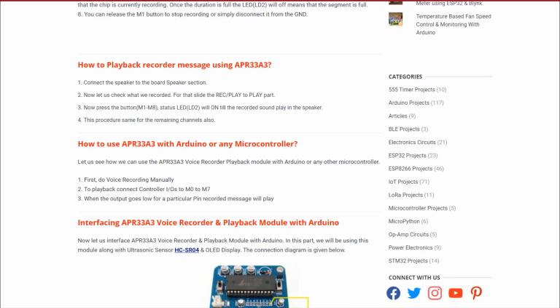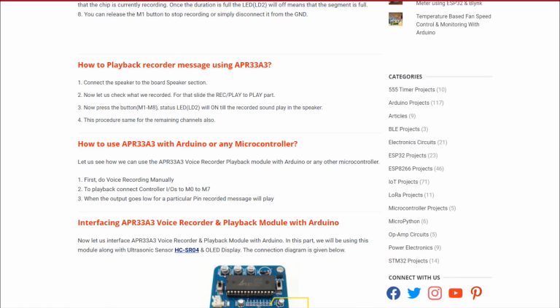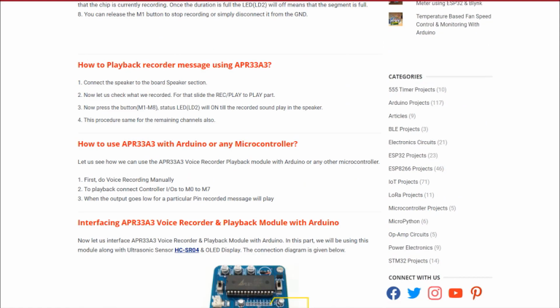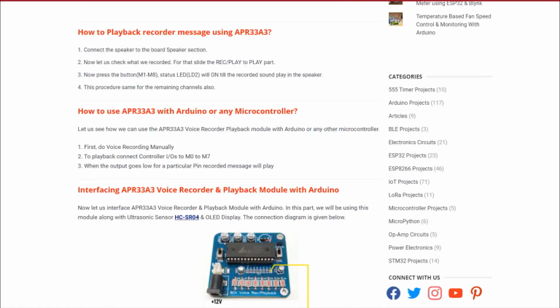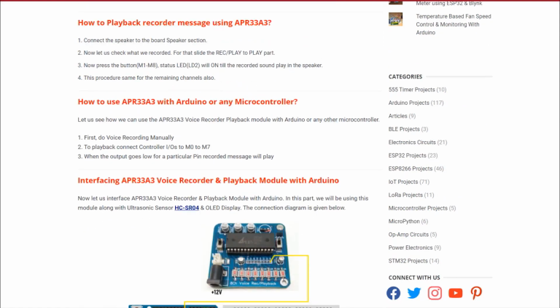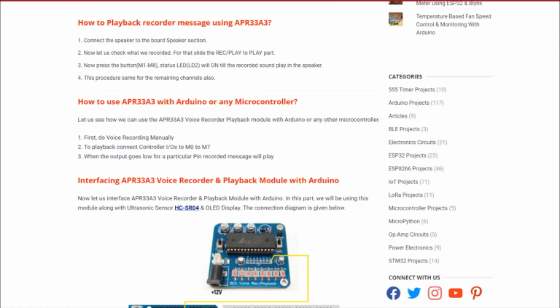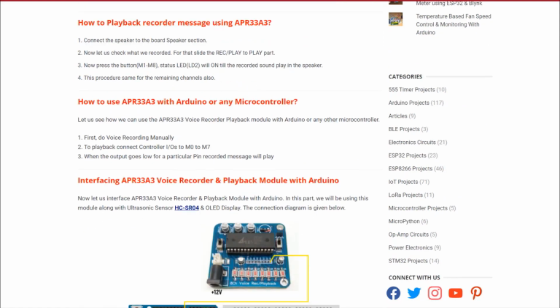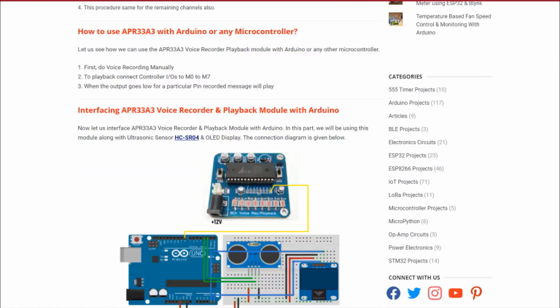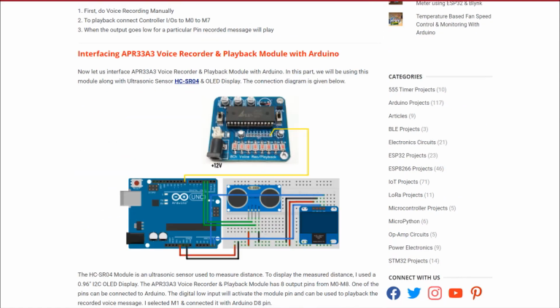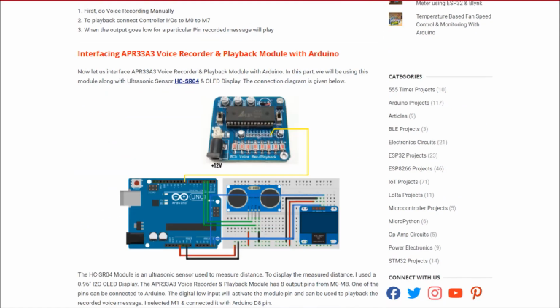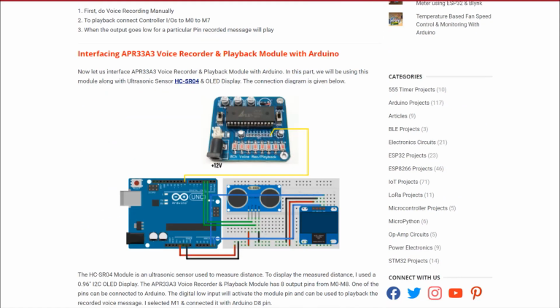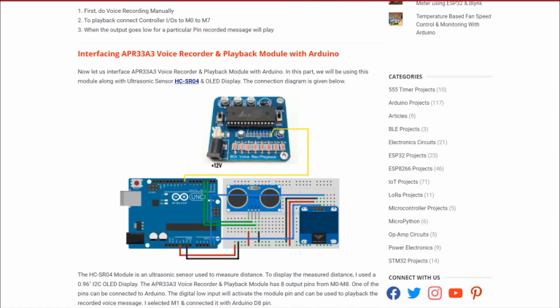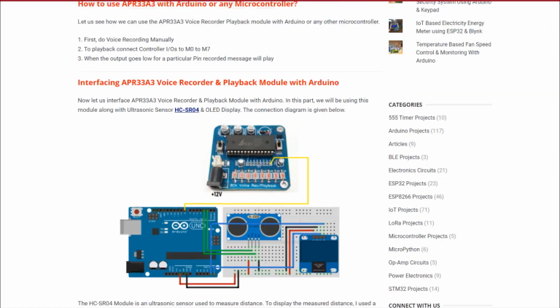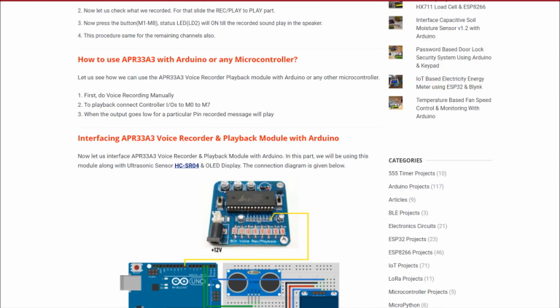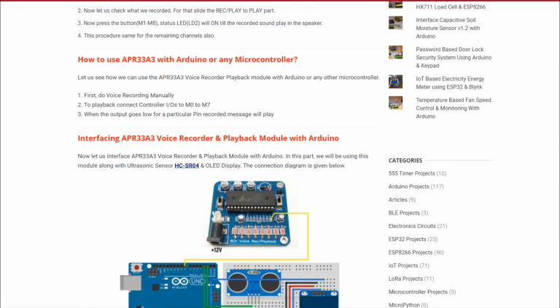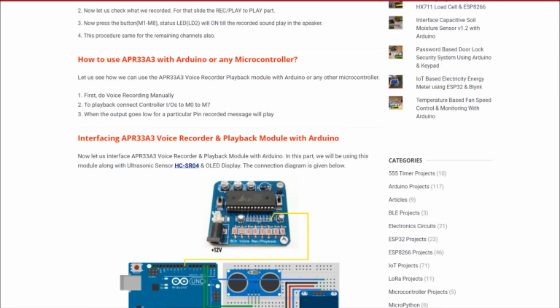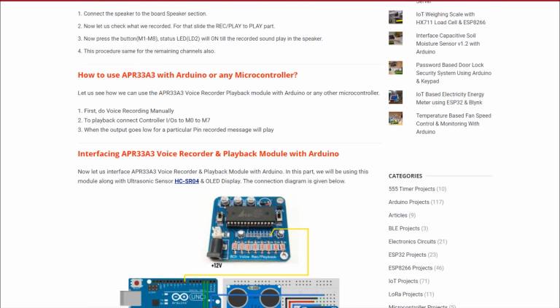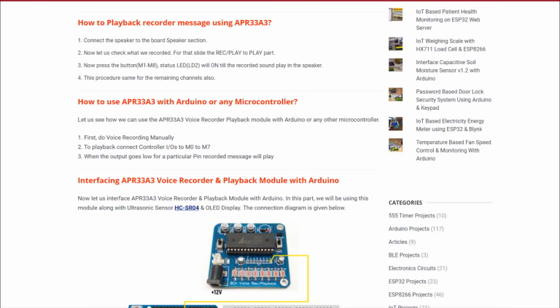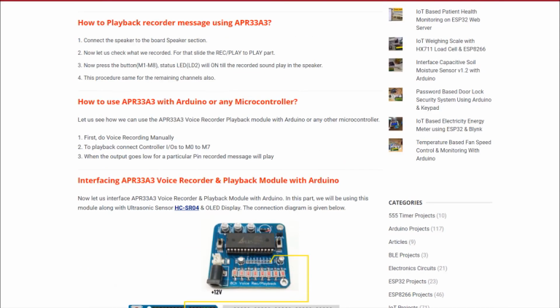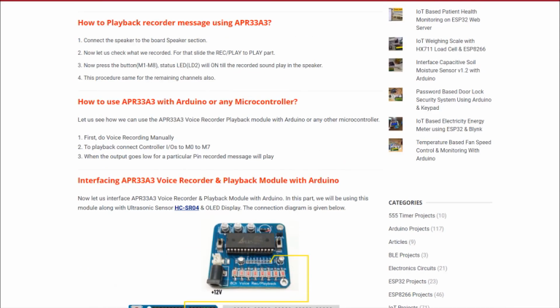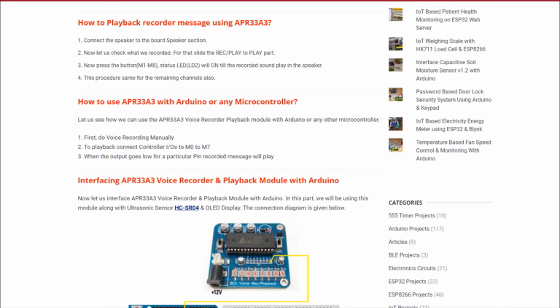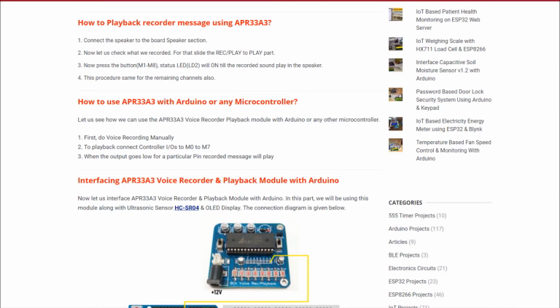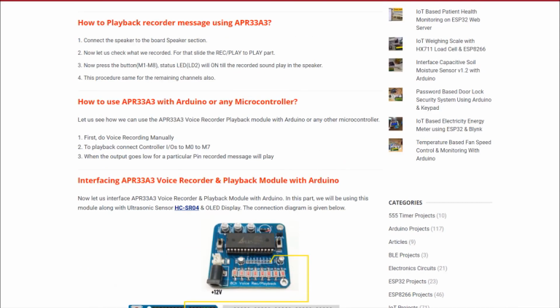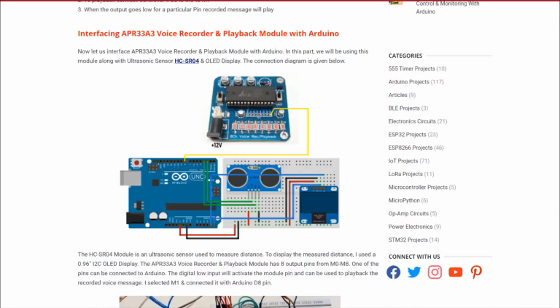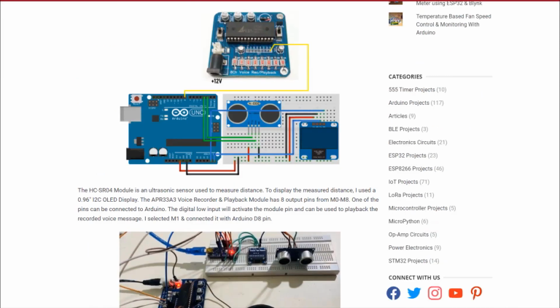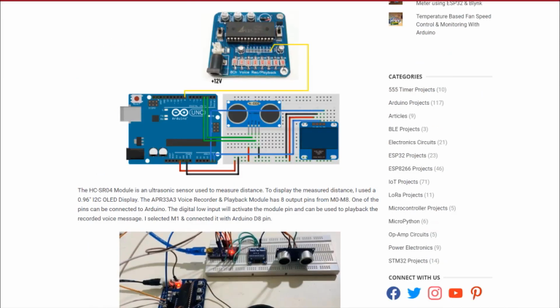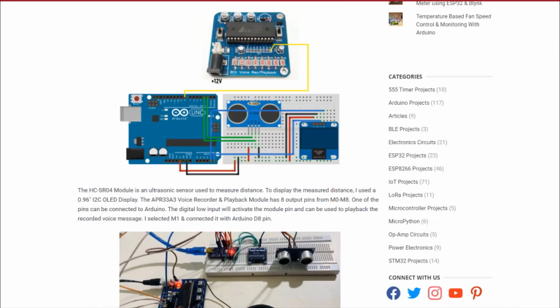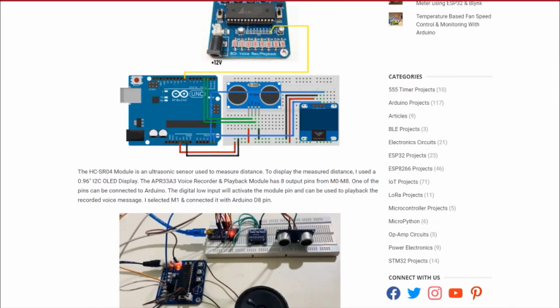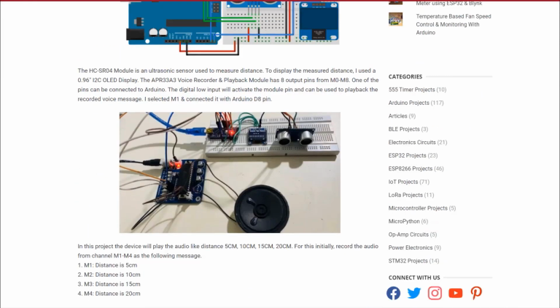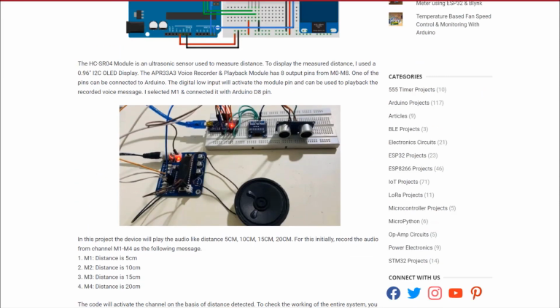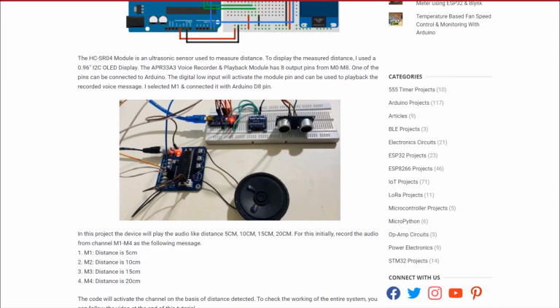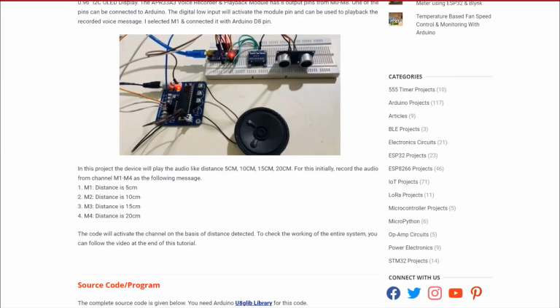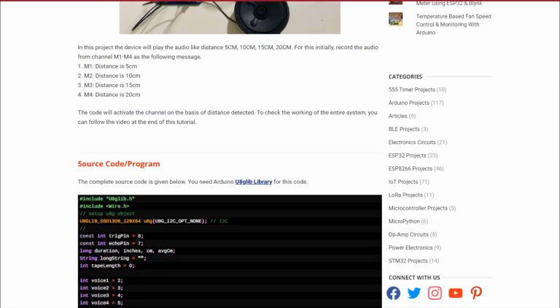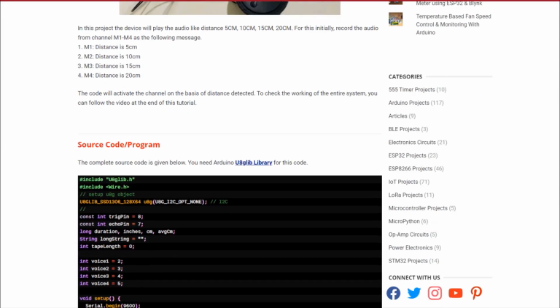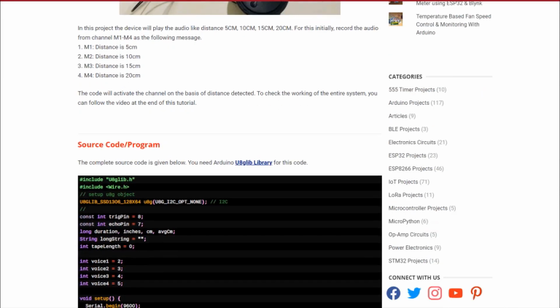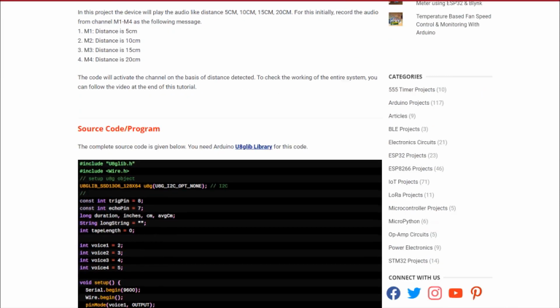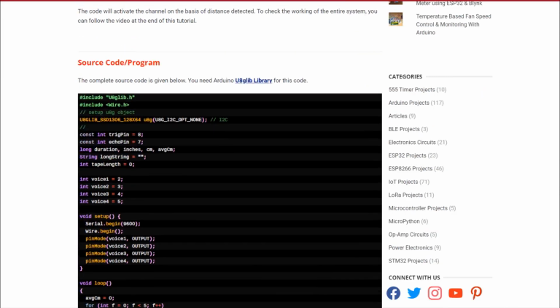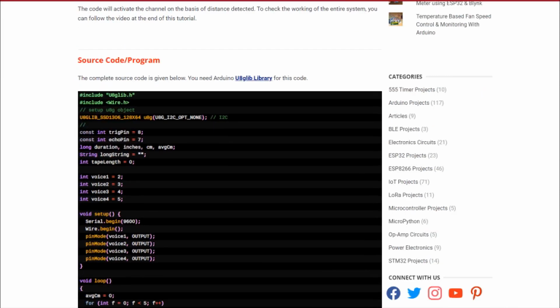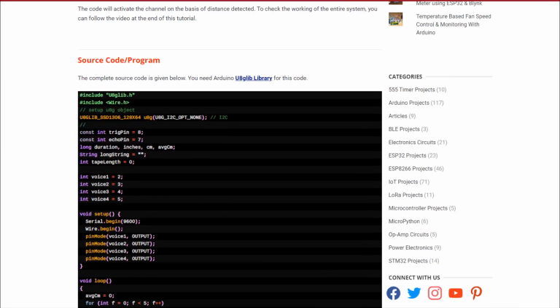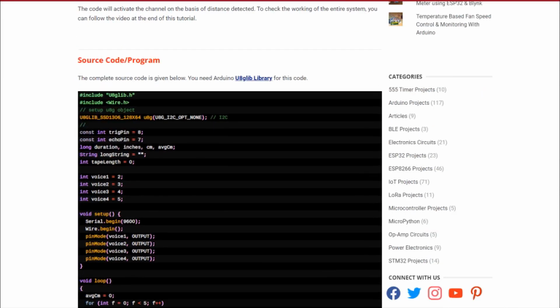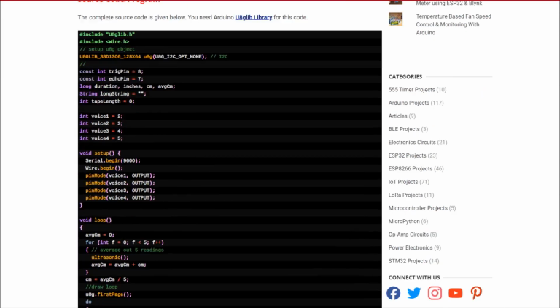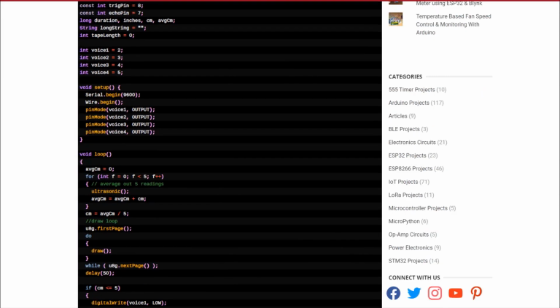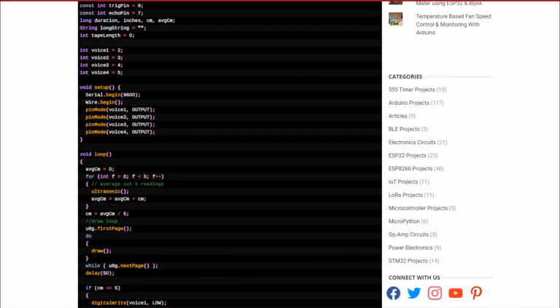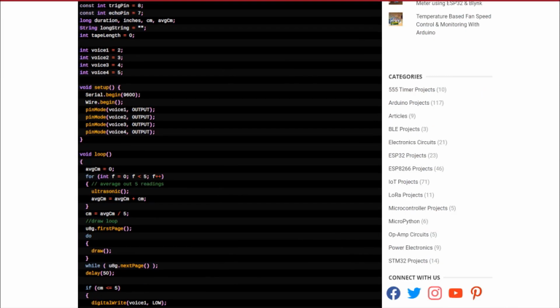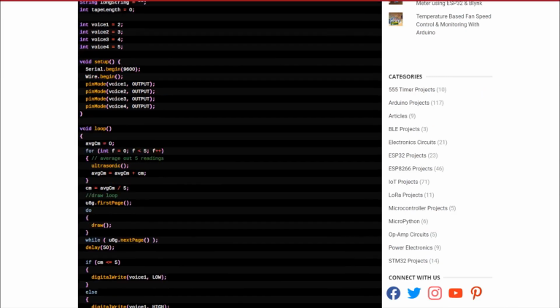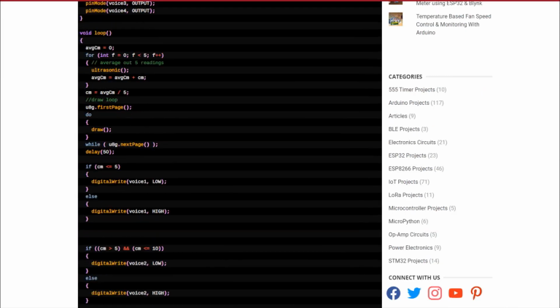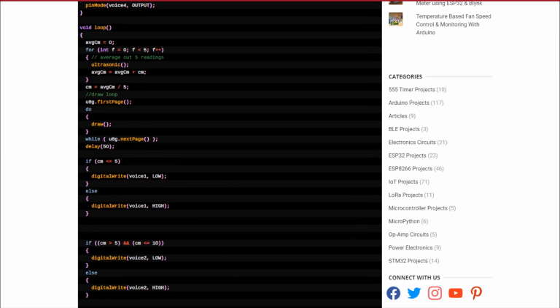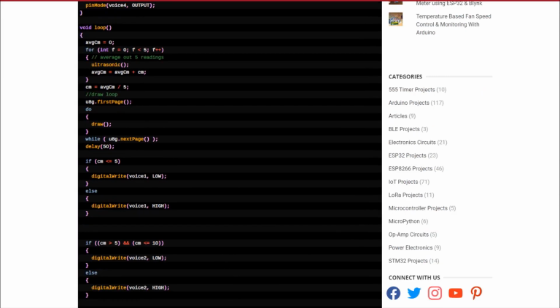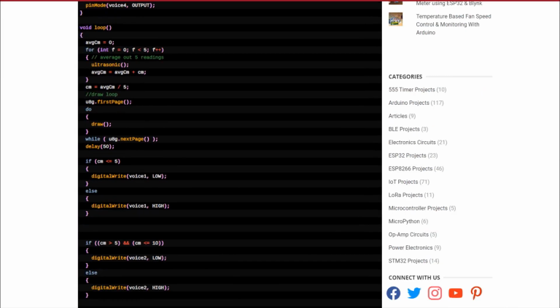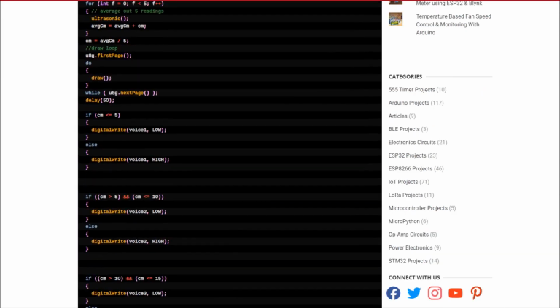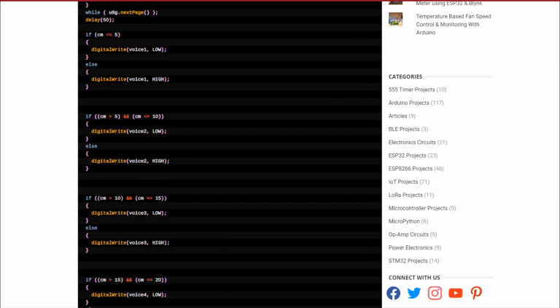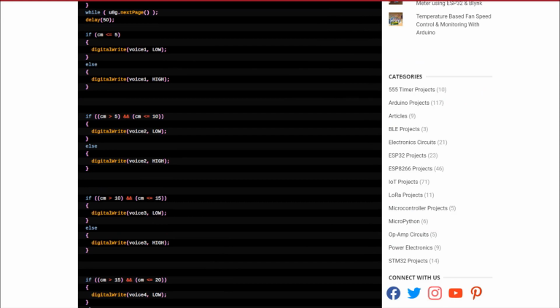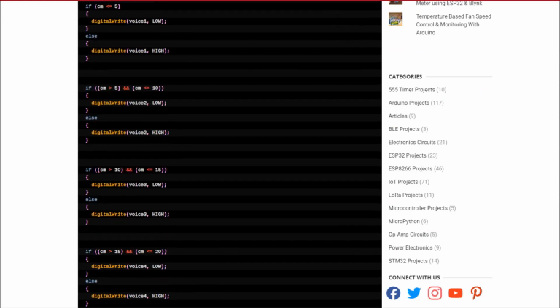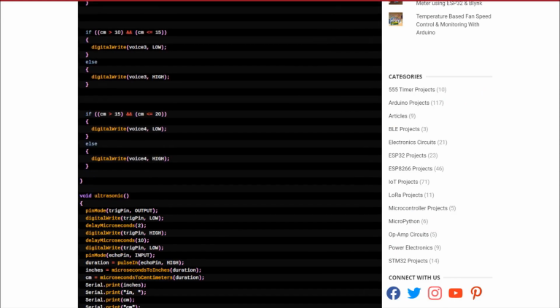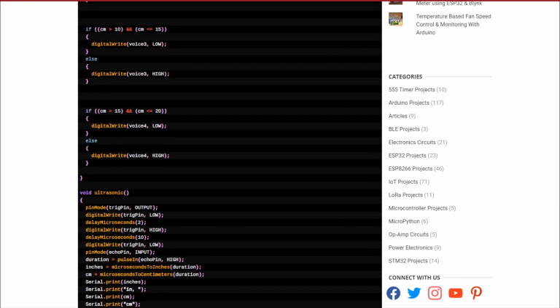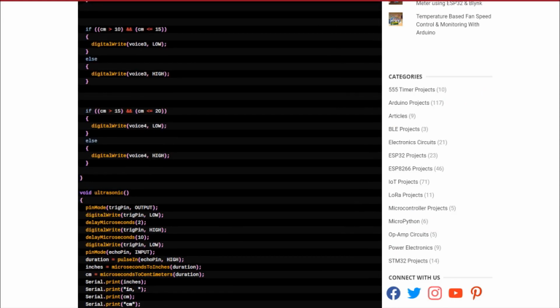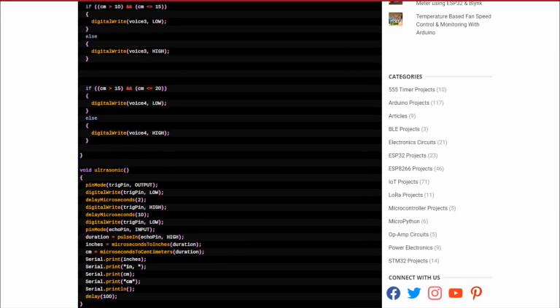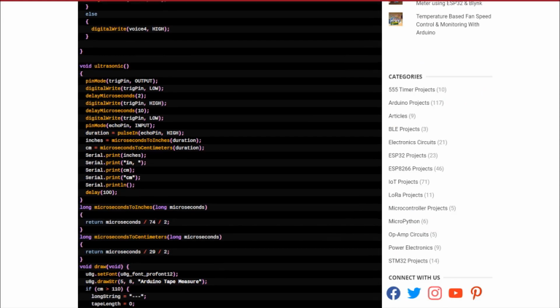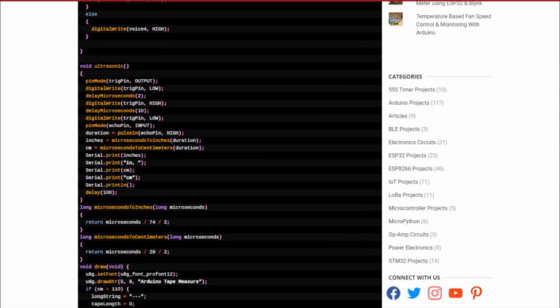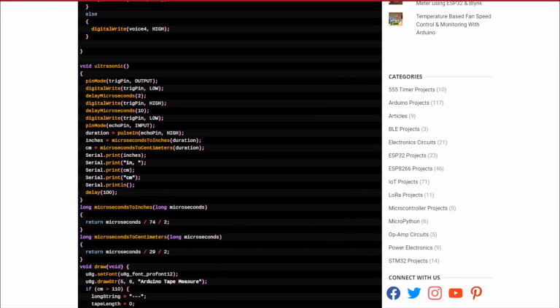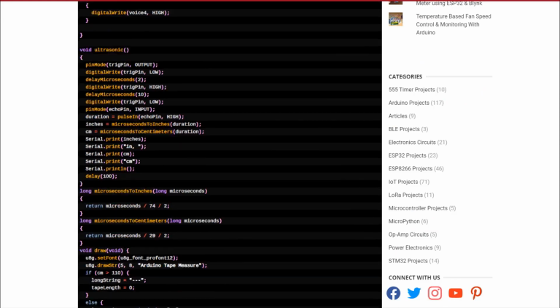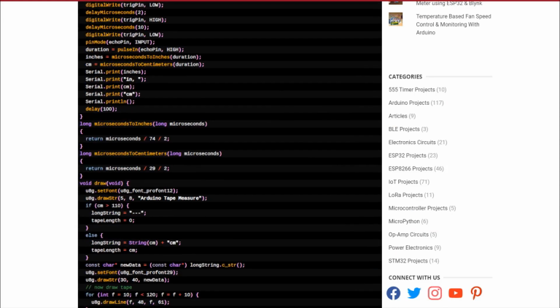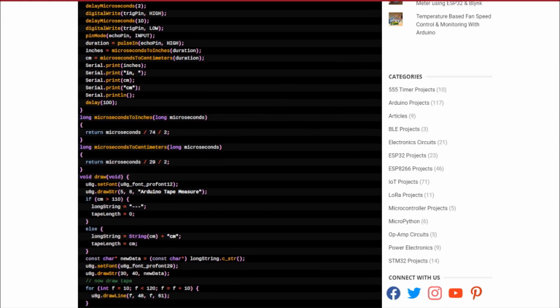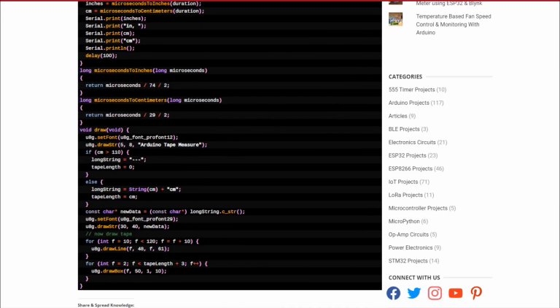To learn more about this module, please go through the website article — the link is given in the description. Thank you for watching.